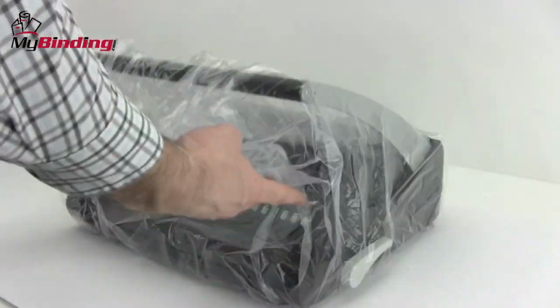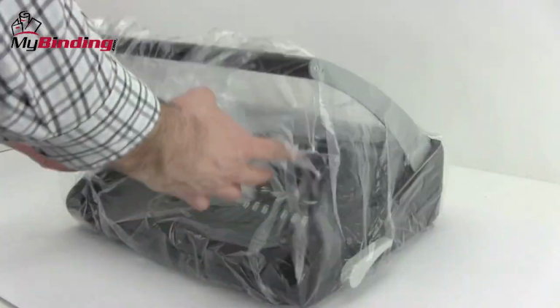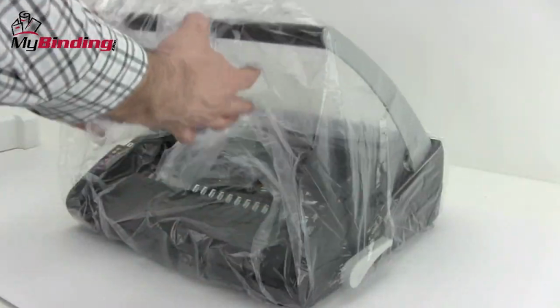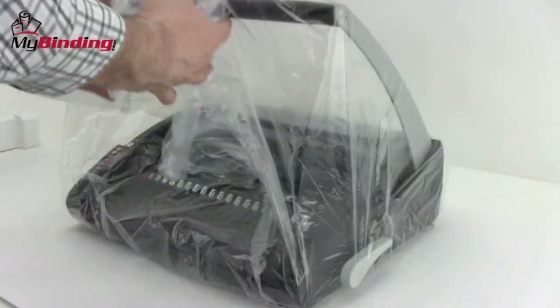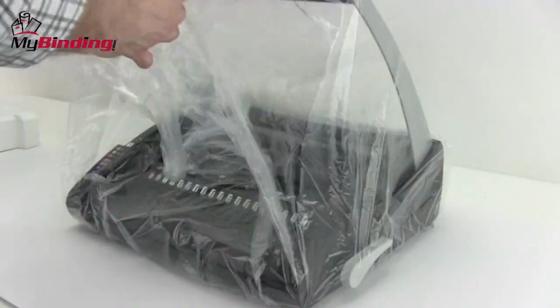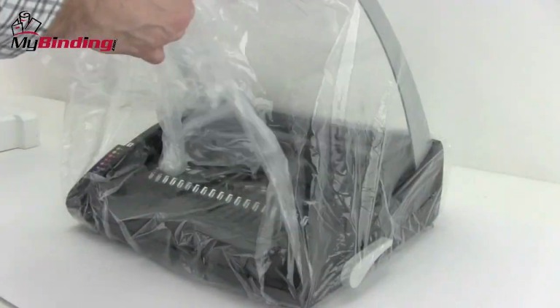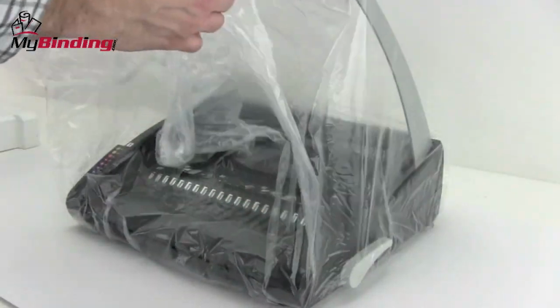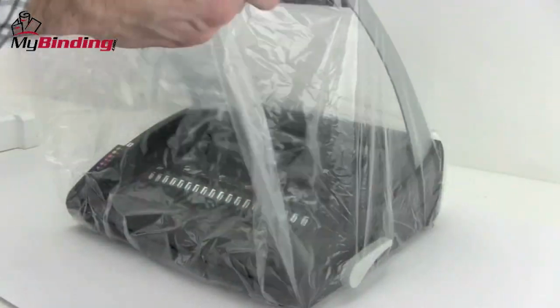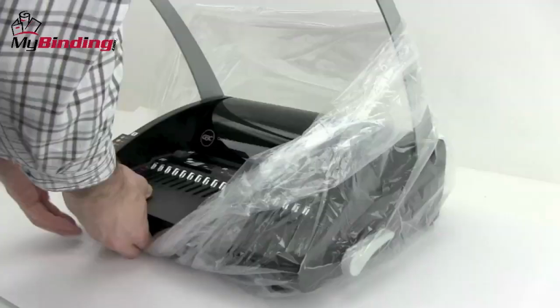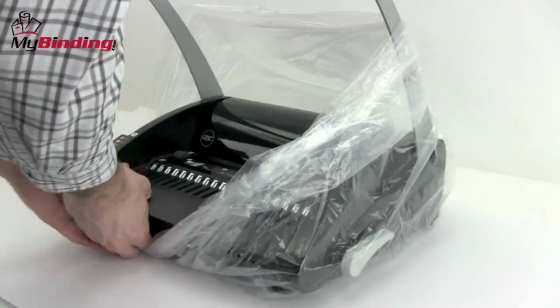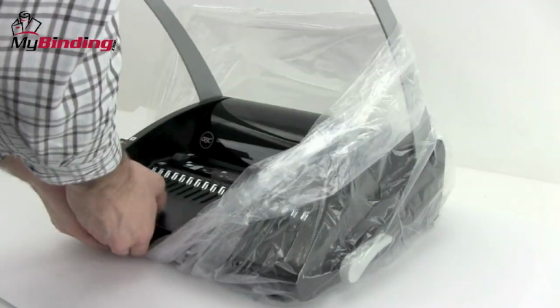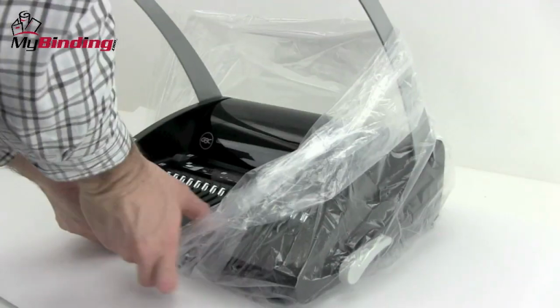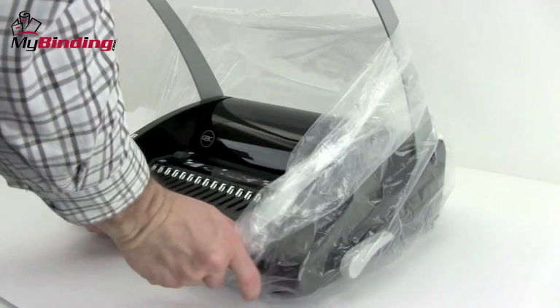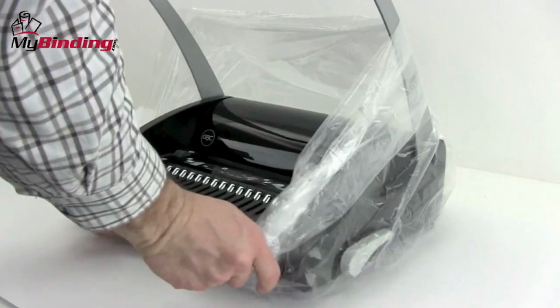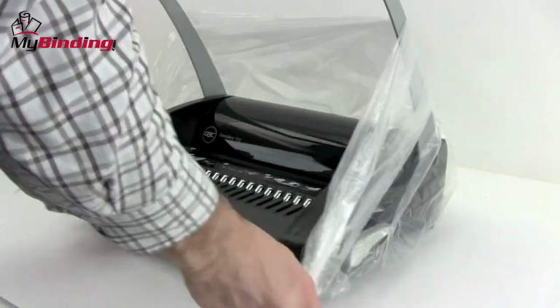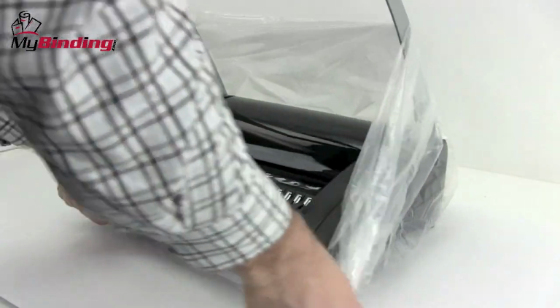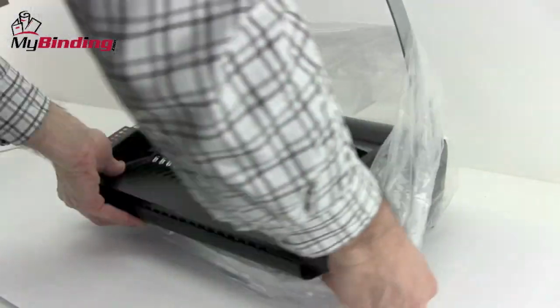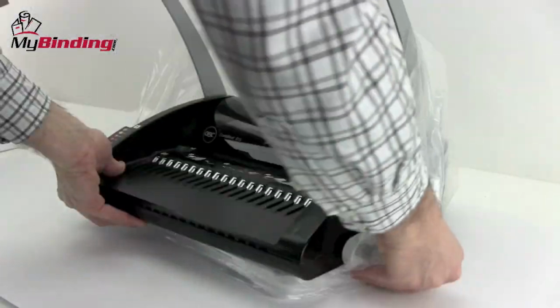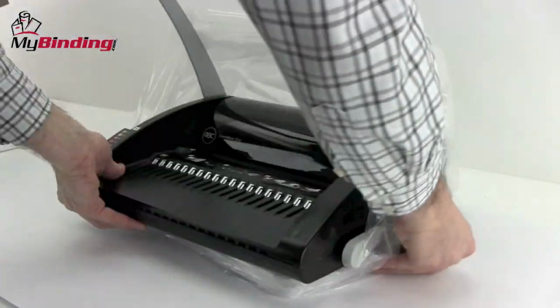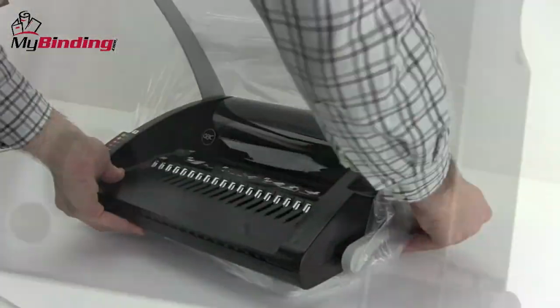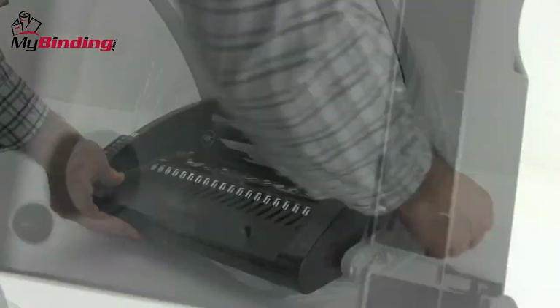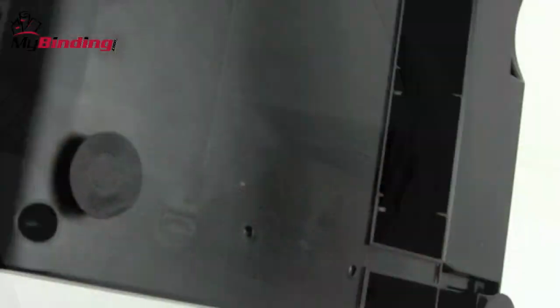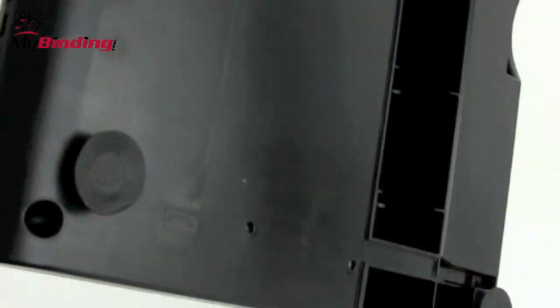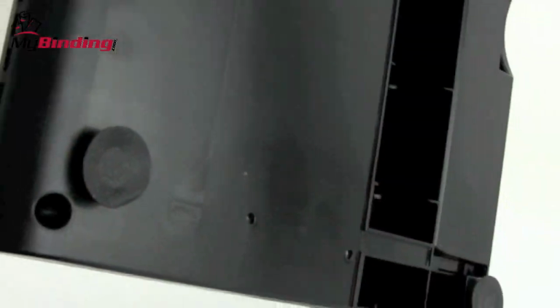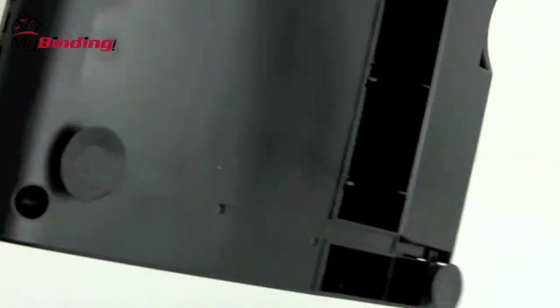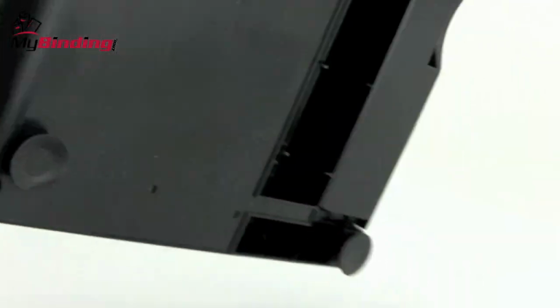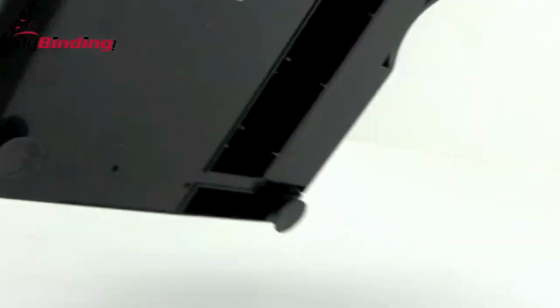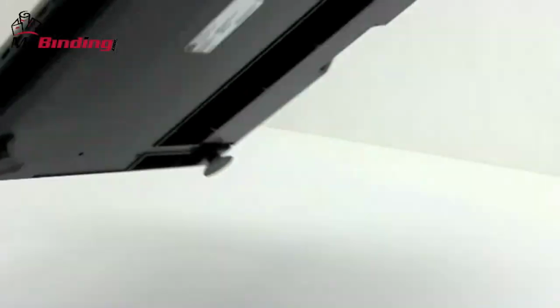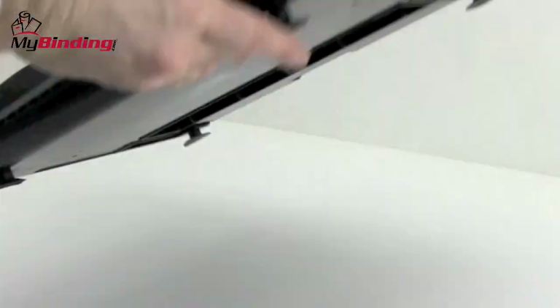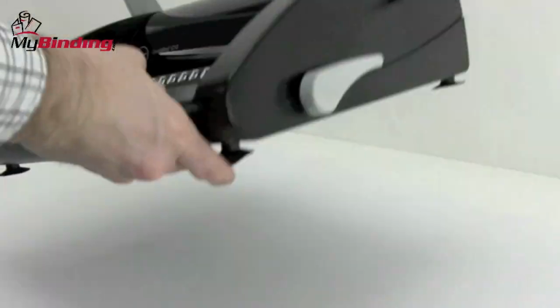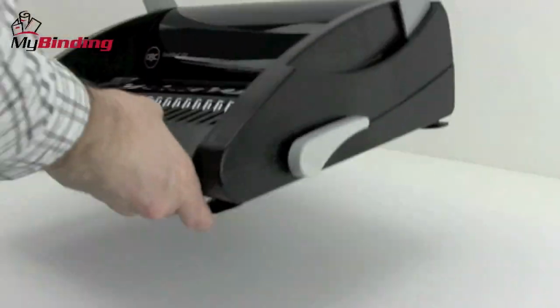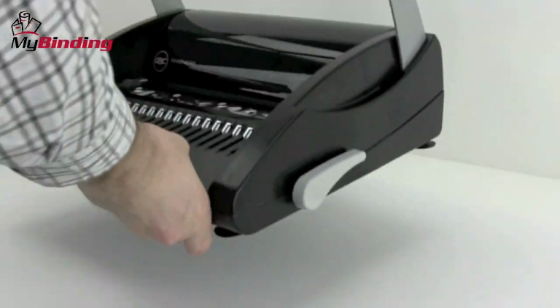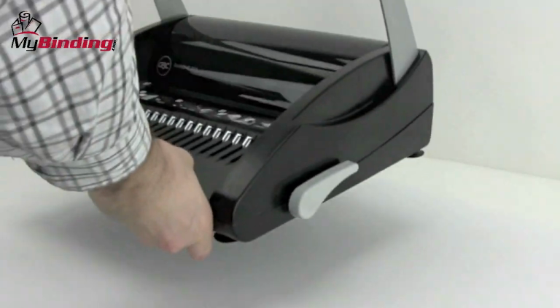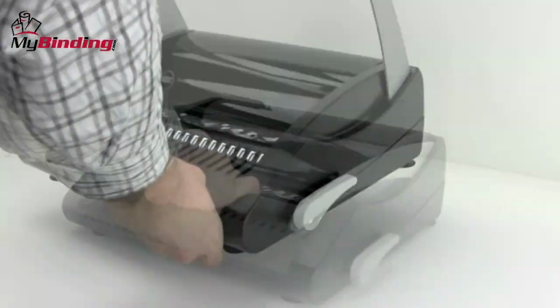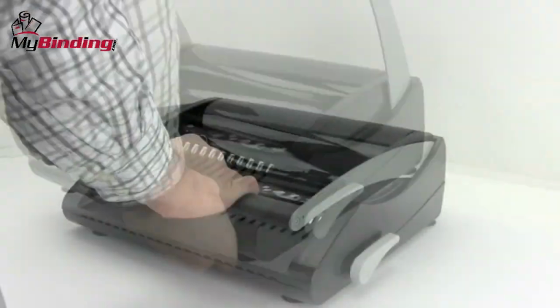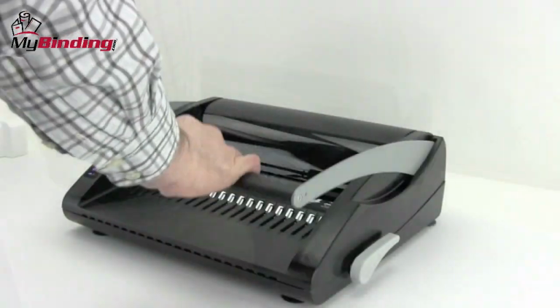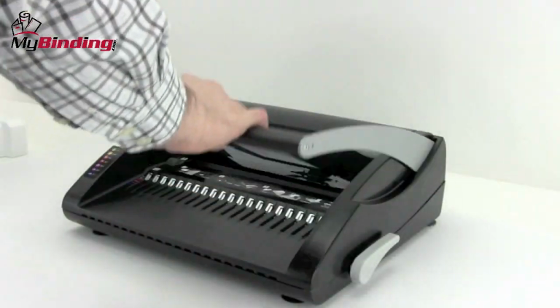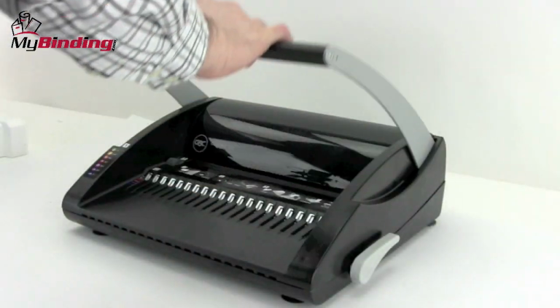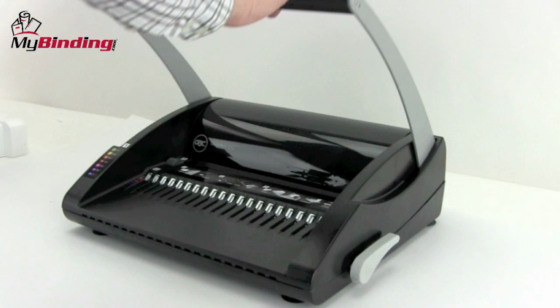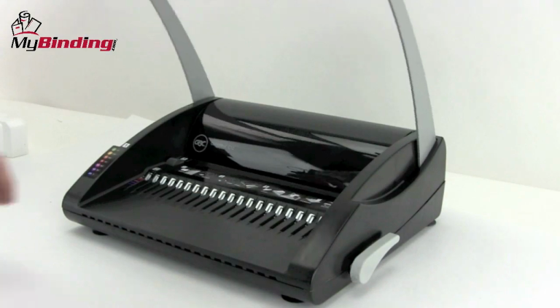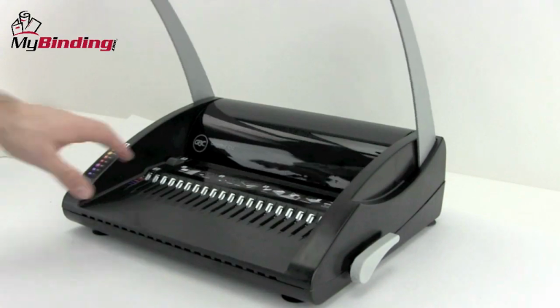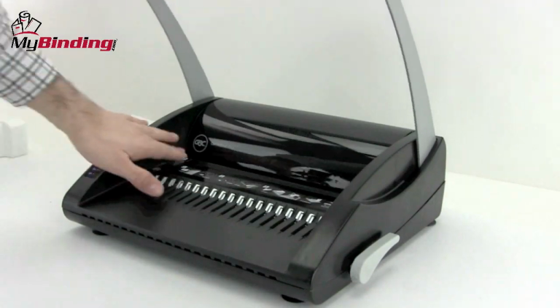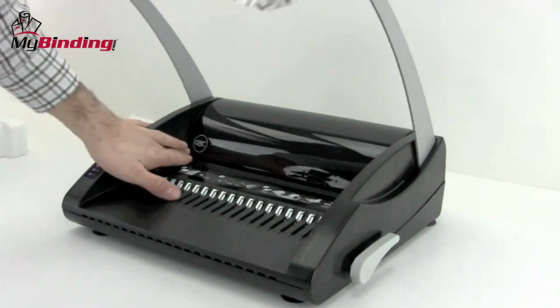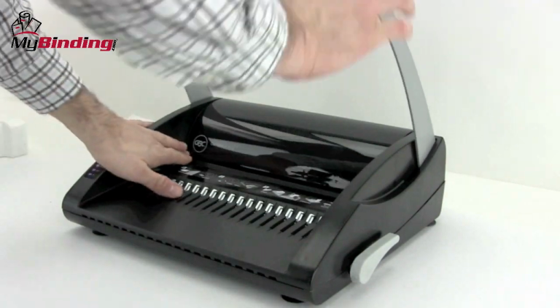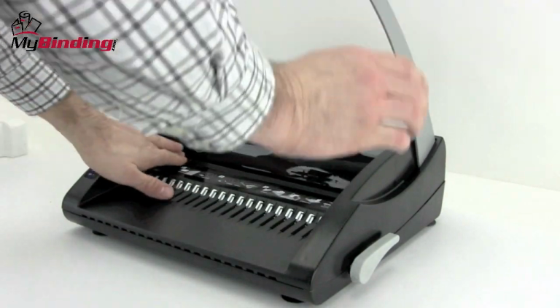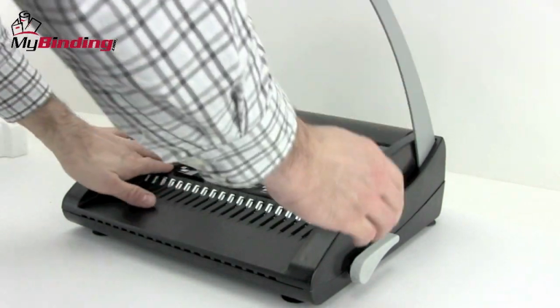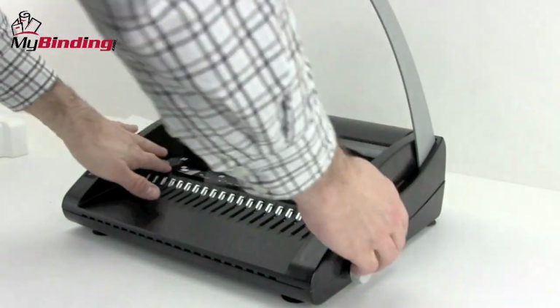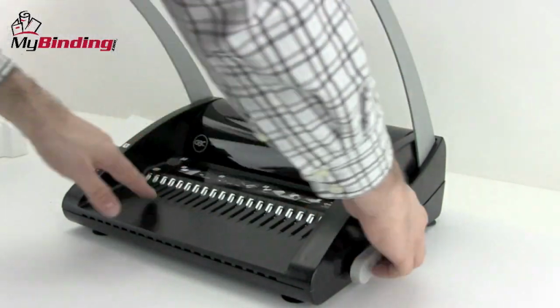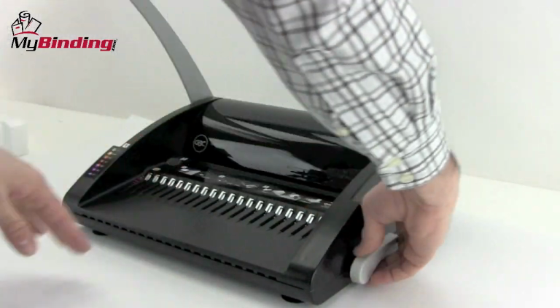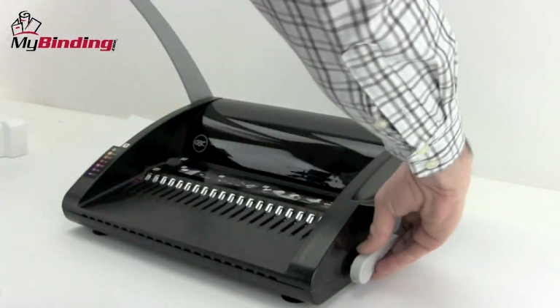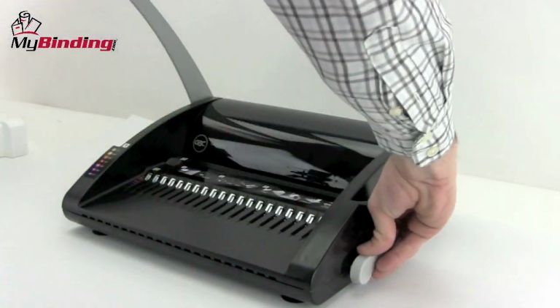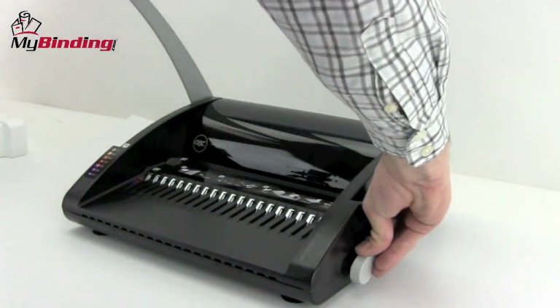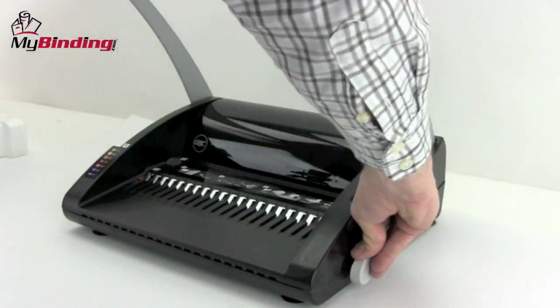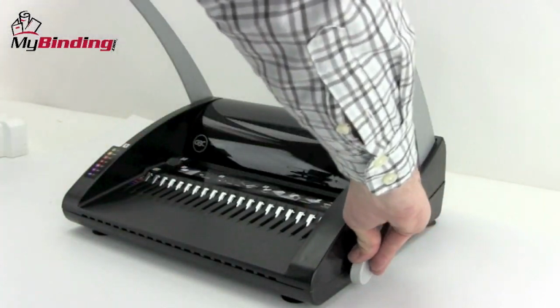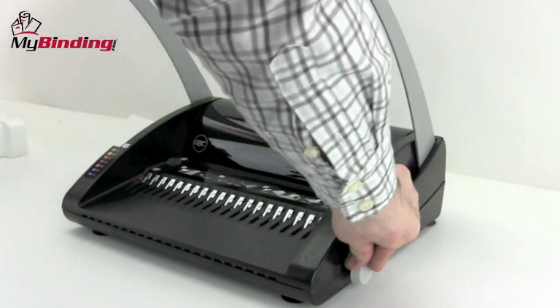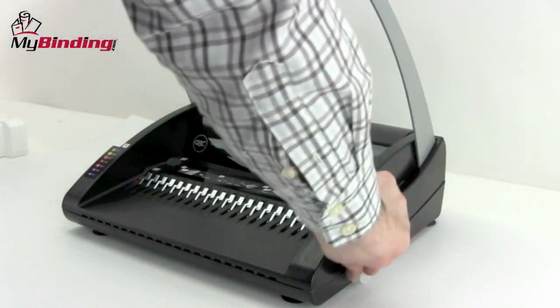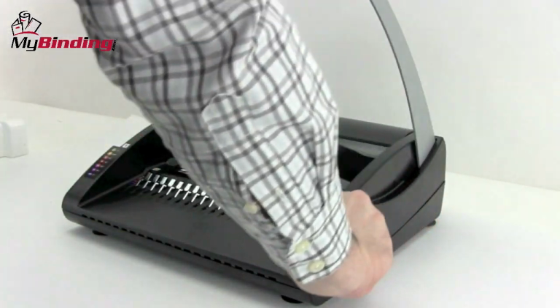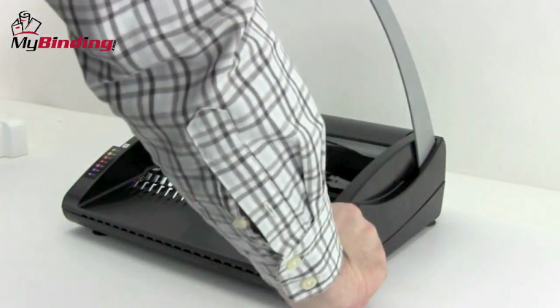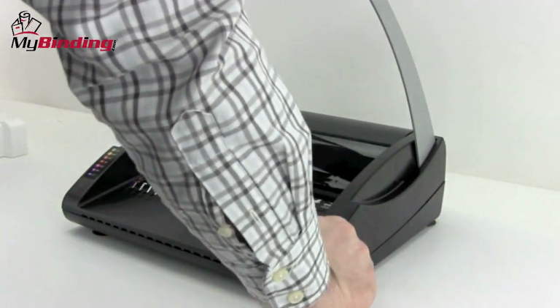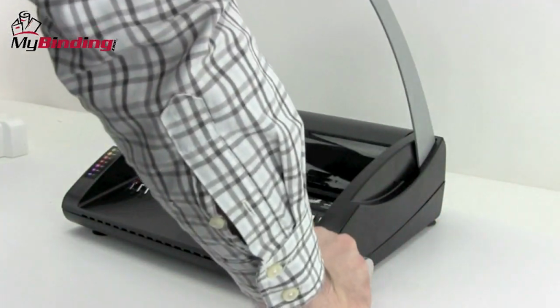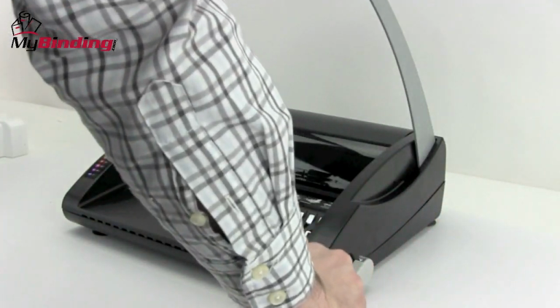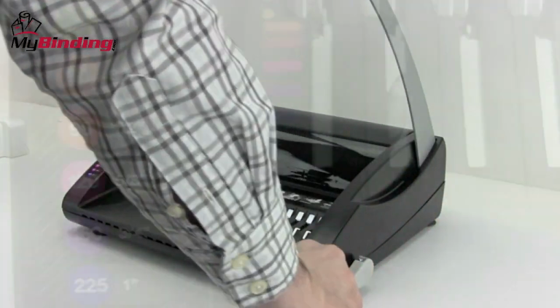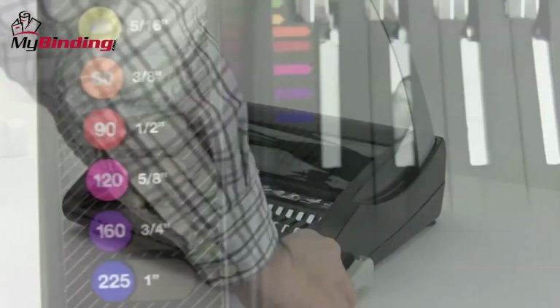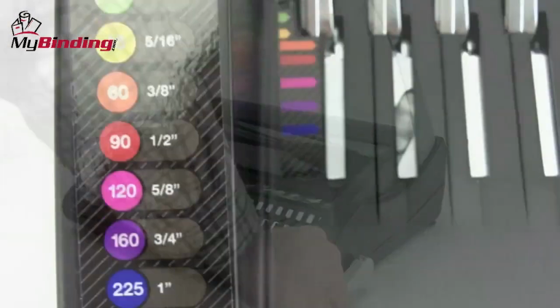This 19-hole punch system also works with their zip binds. As would be expected, it's slick looking, works really well, and is easy to operate.